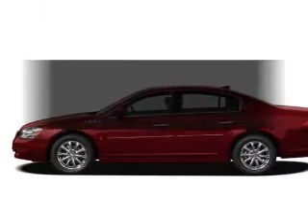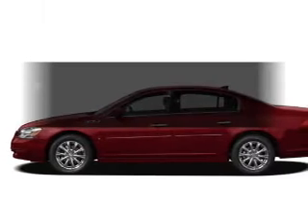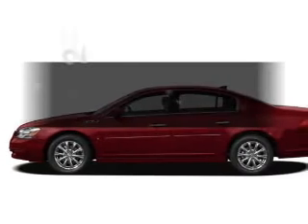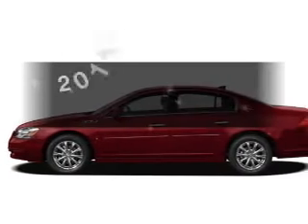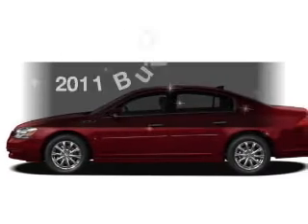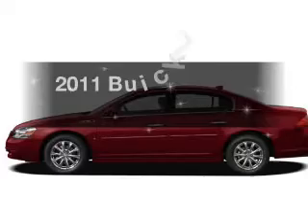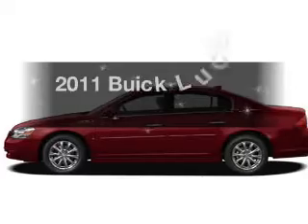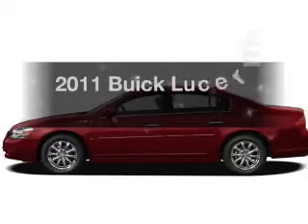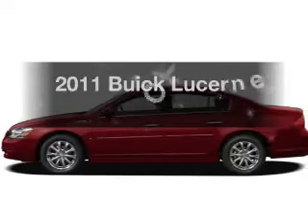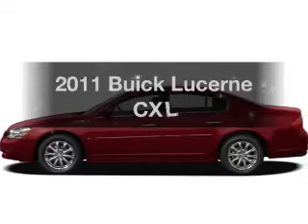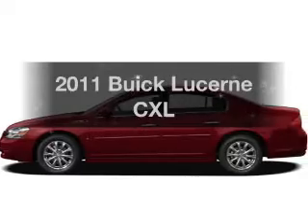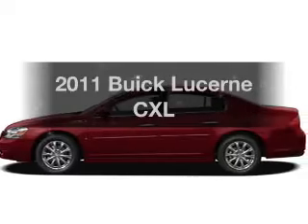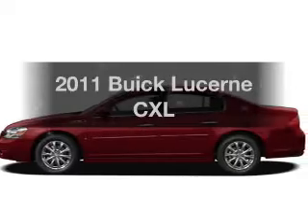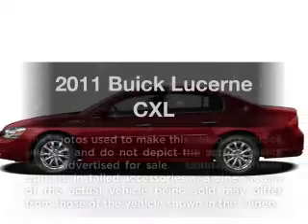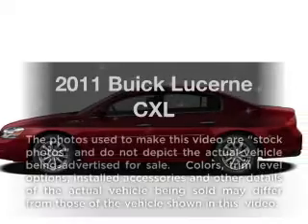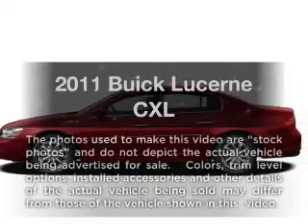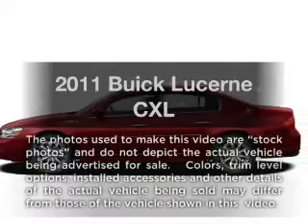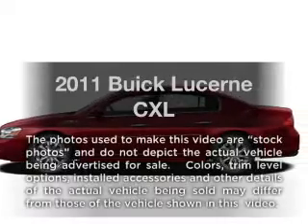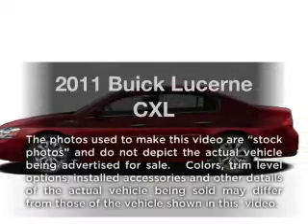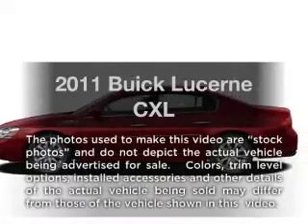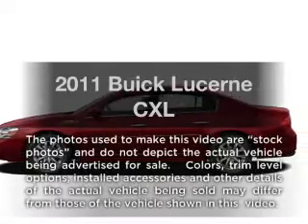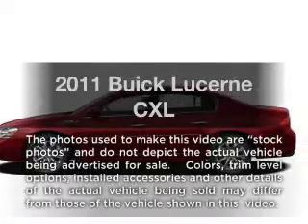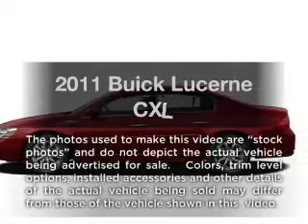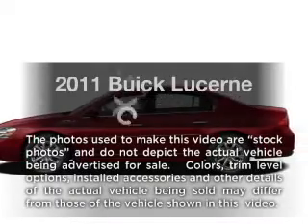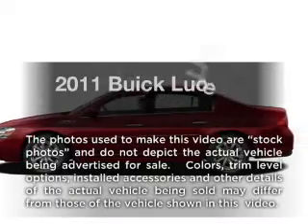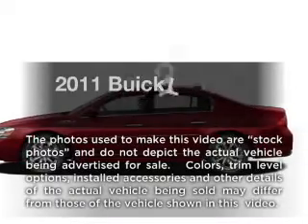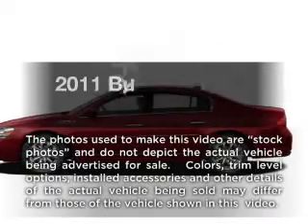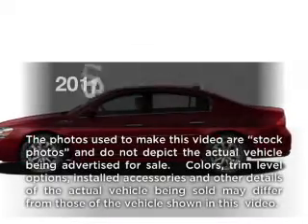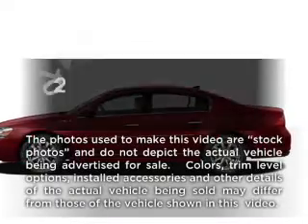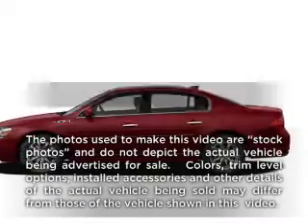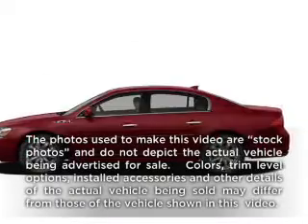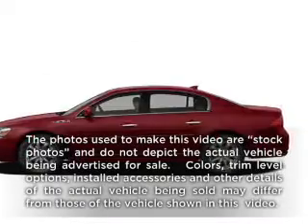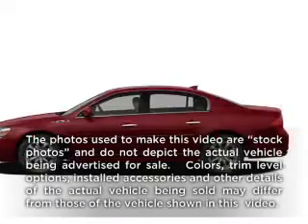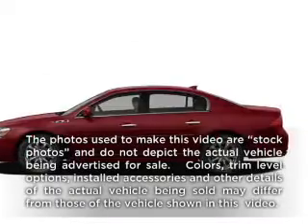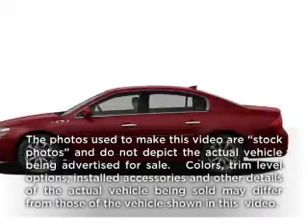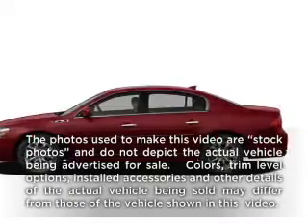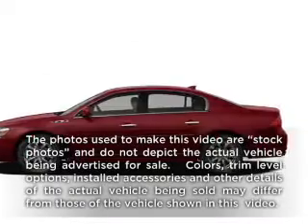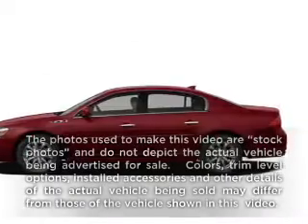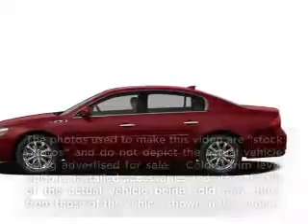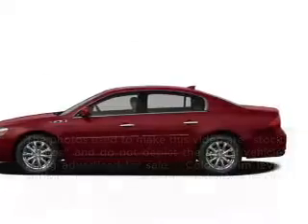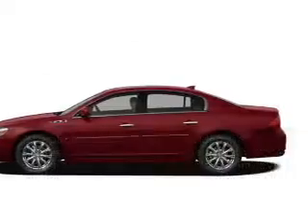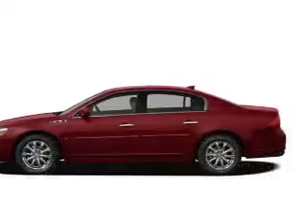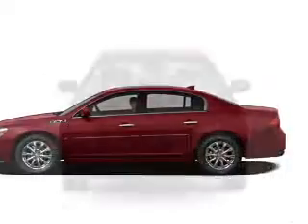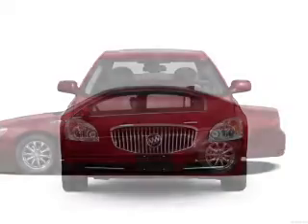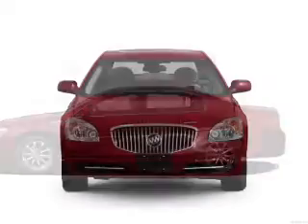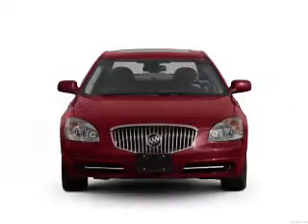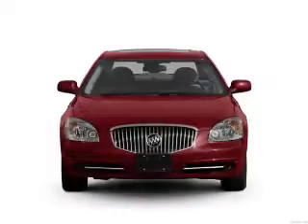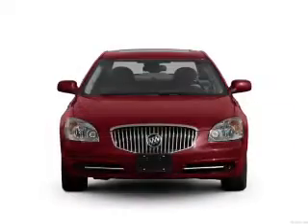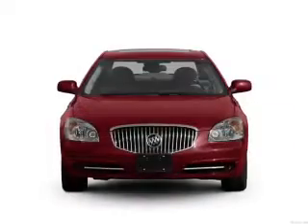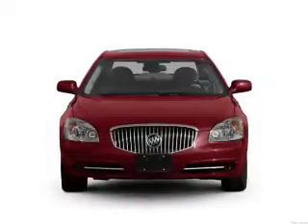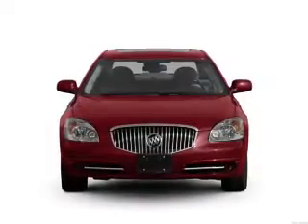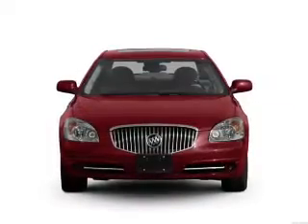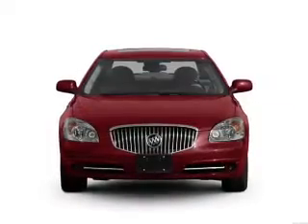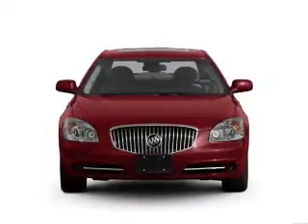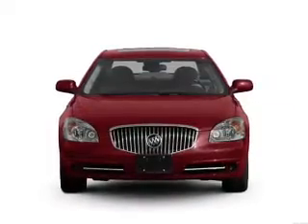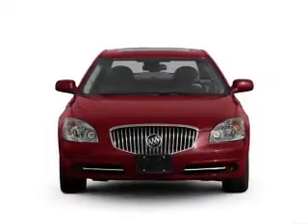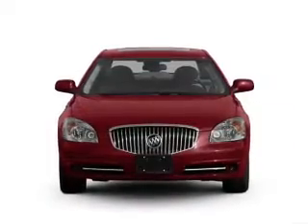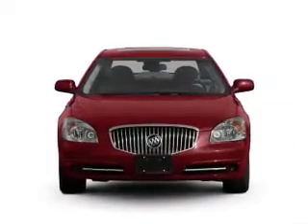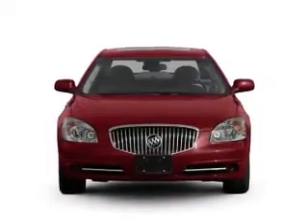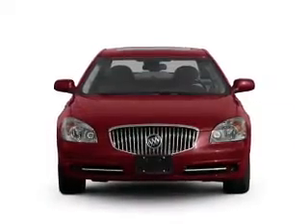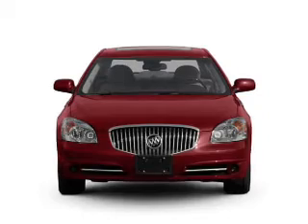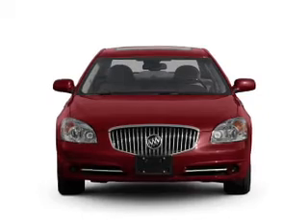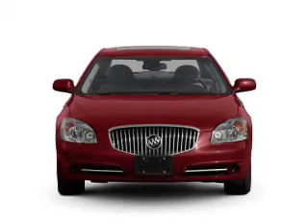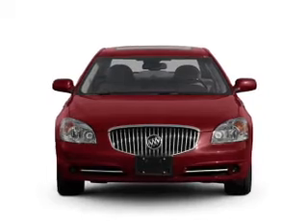Get noticed in this 2011 Buick Lucerne. If you're looking for a first-rate auto, this one could be yours today.